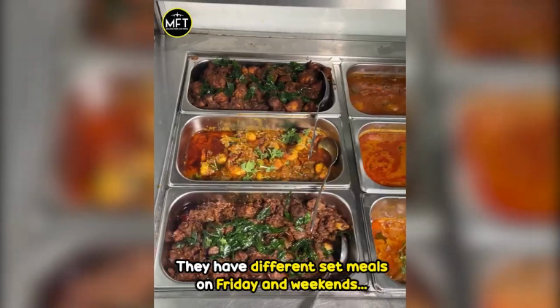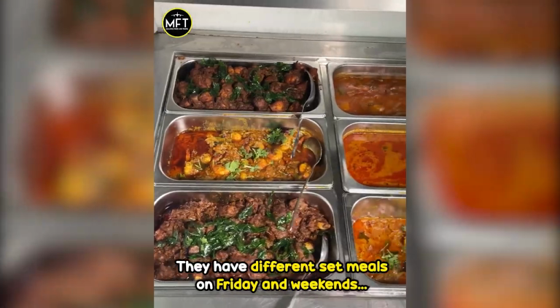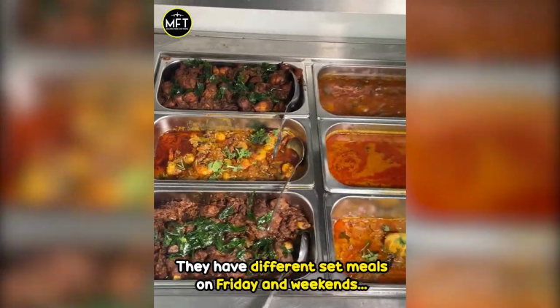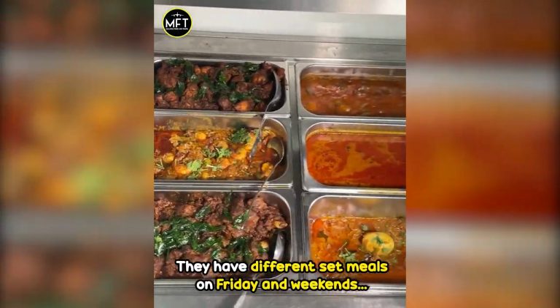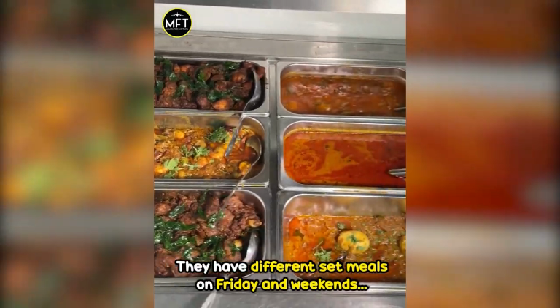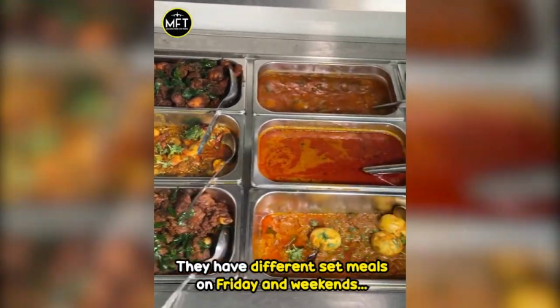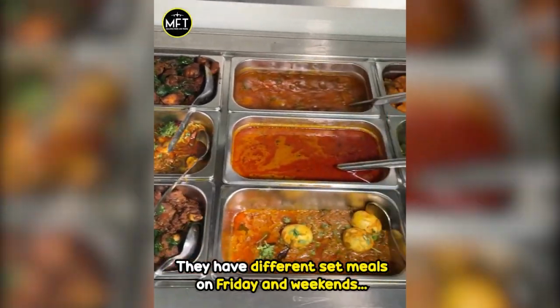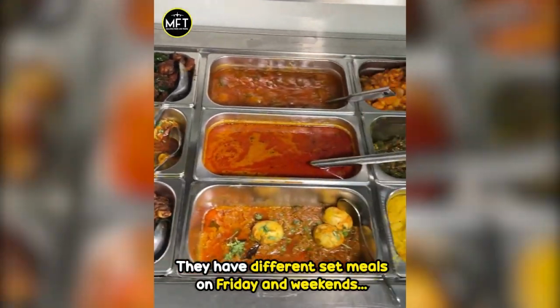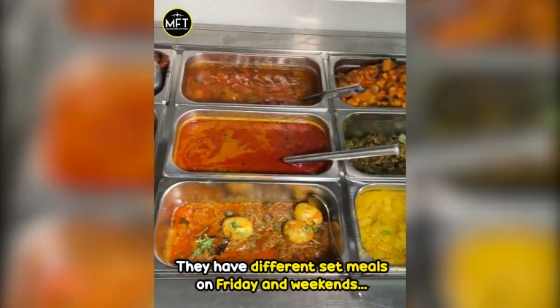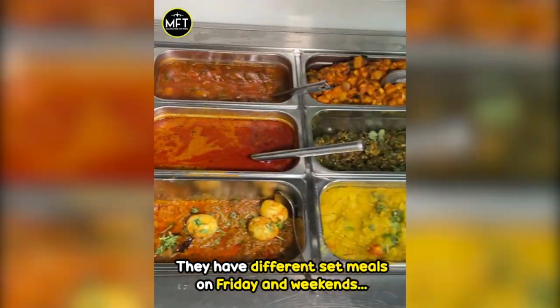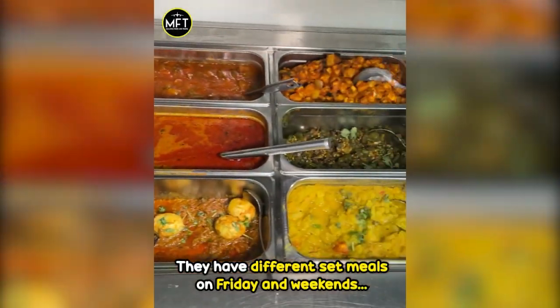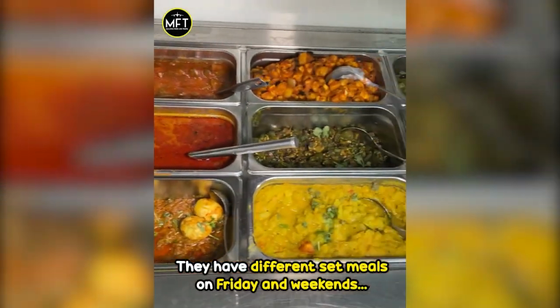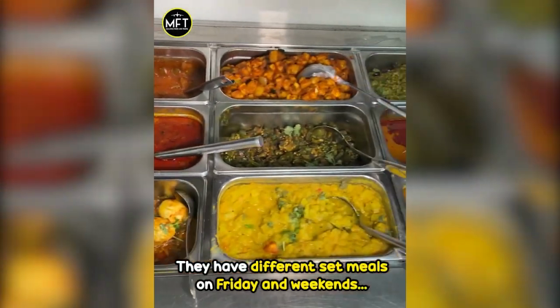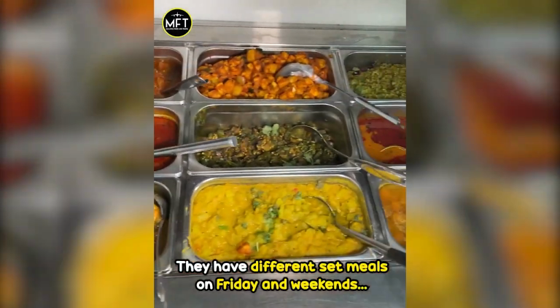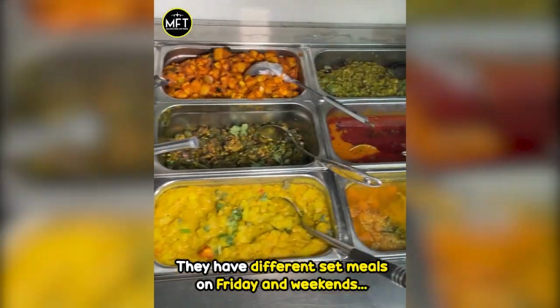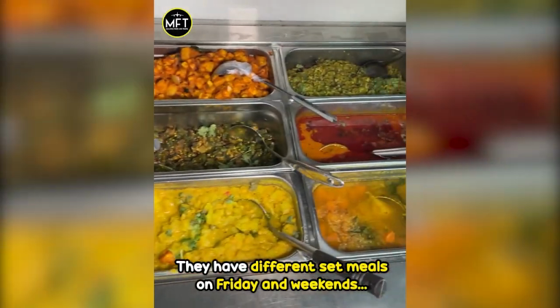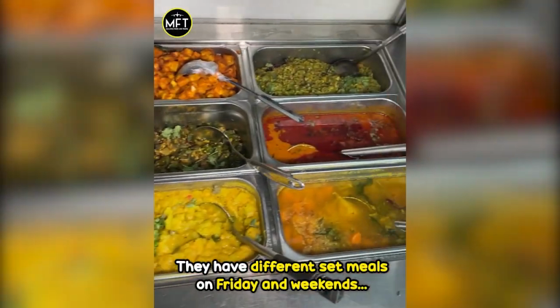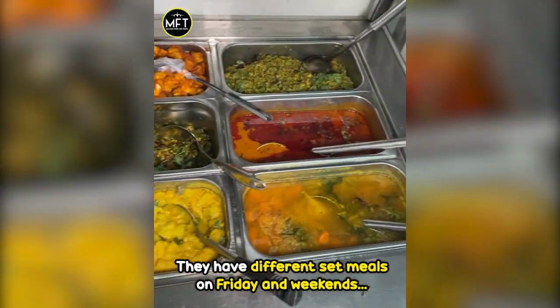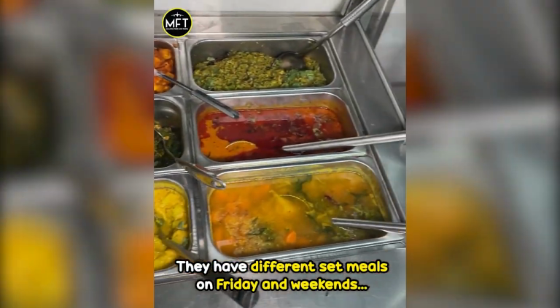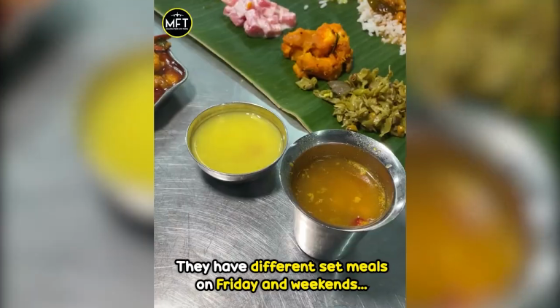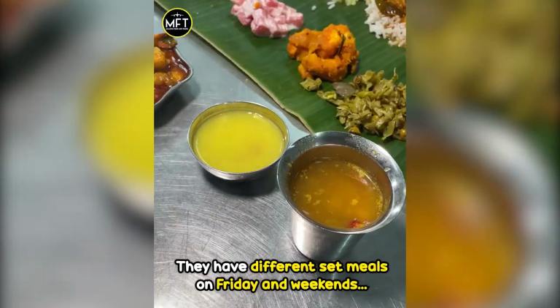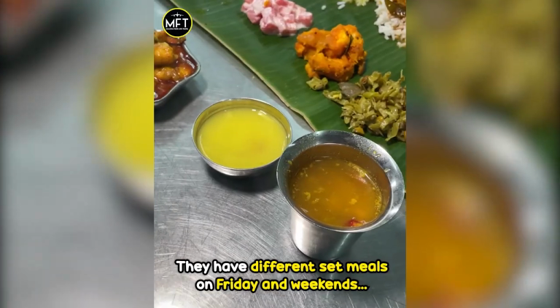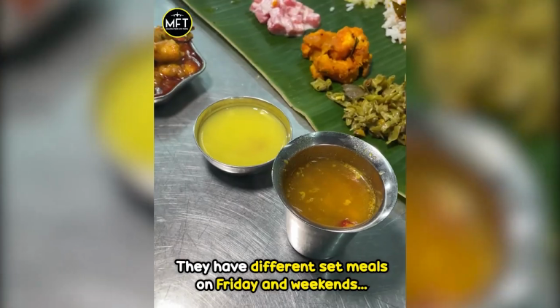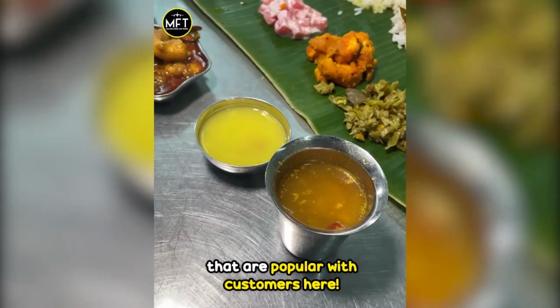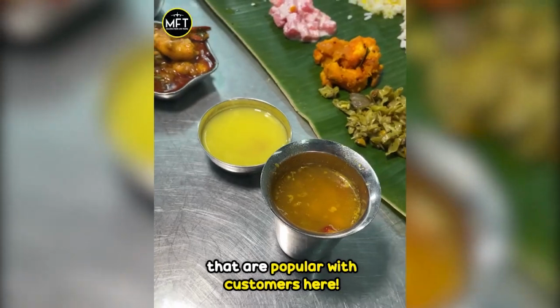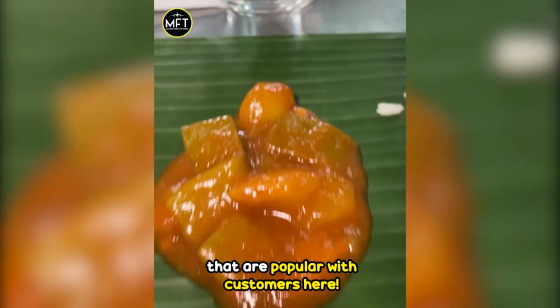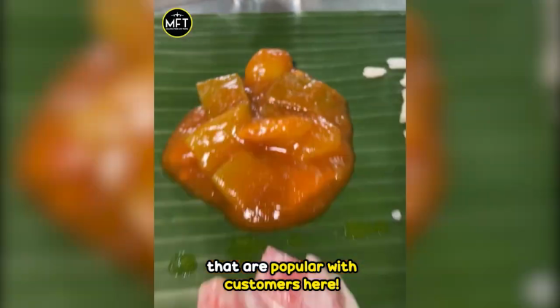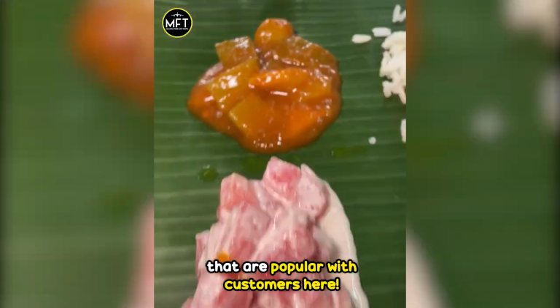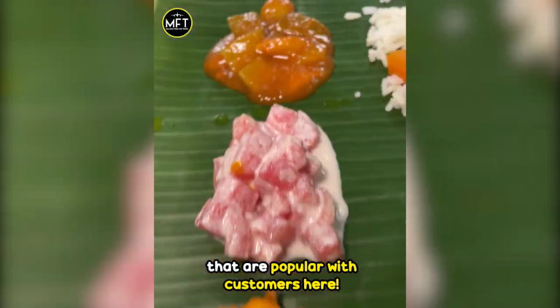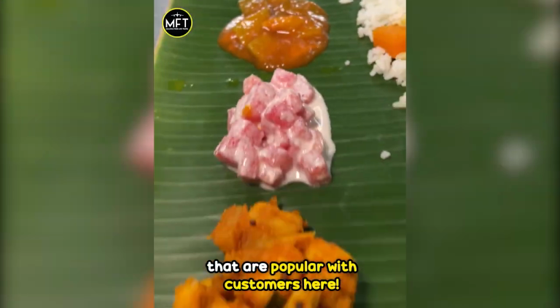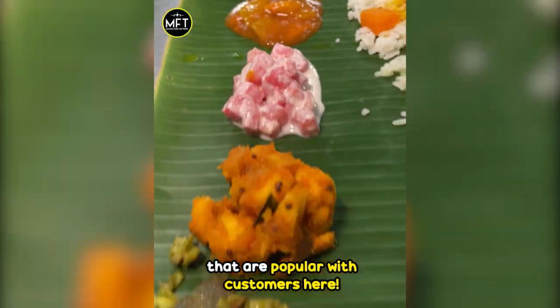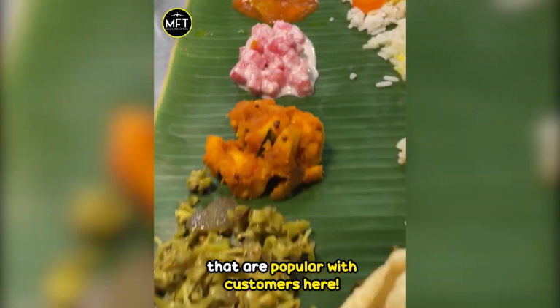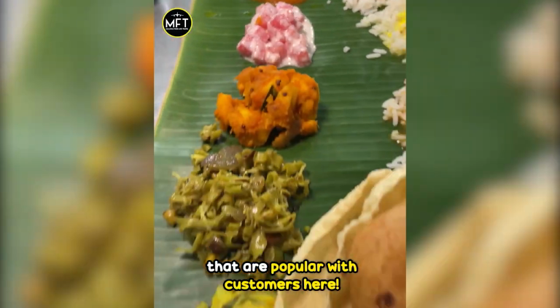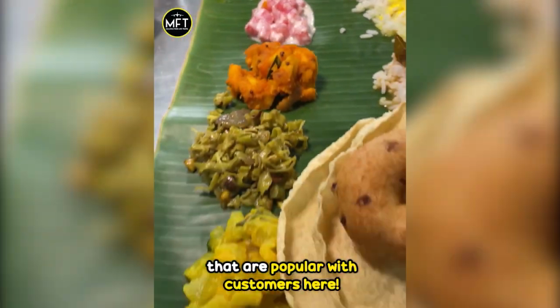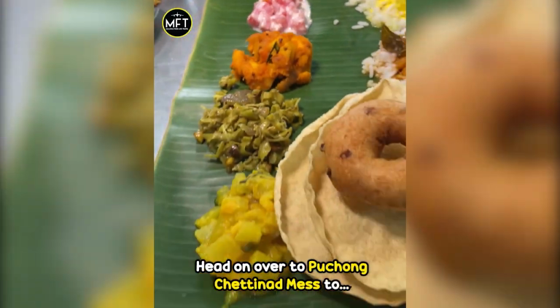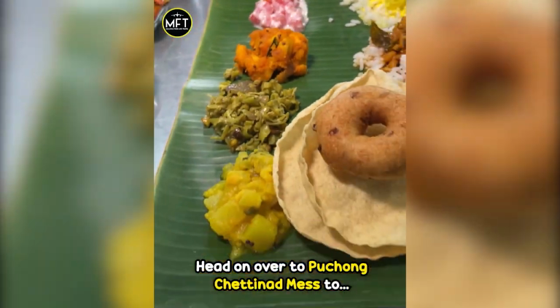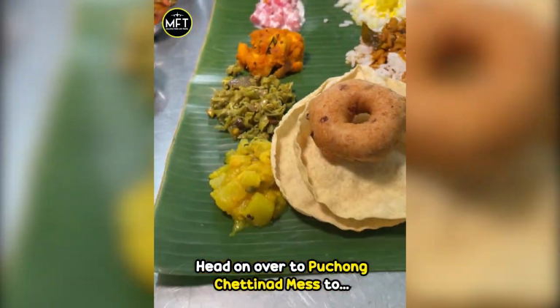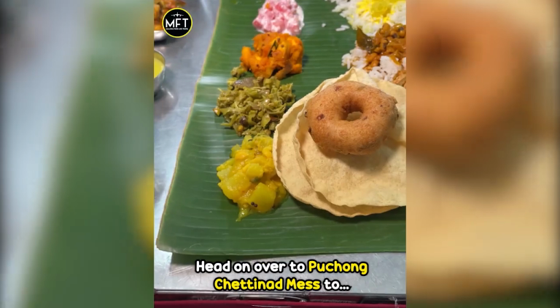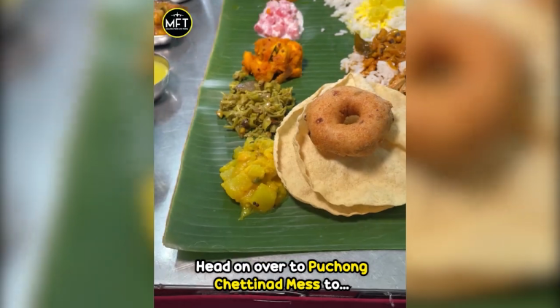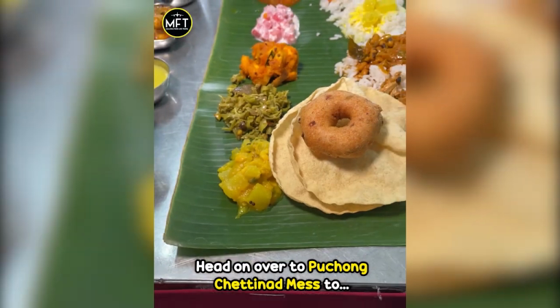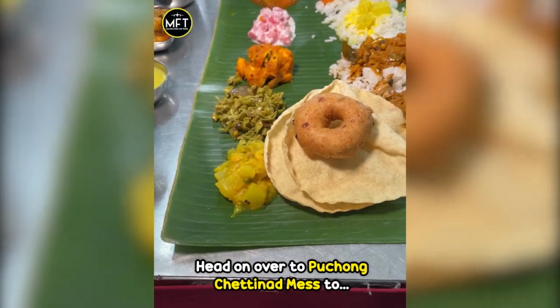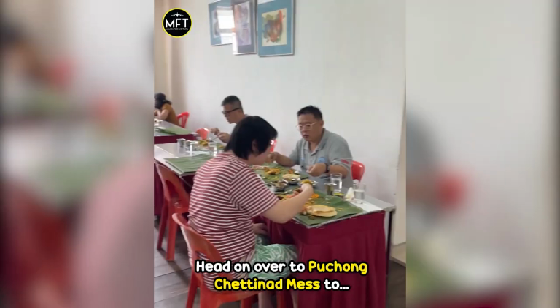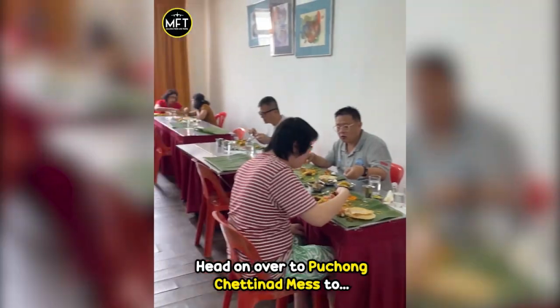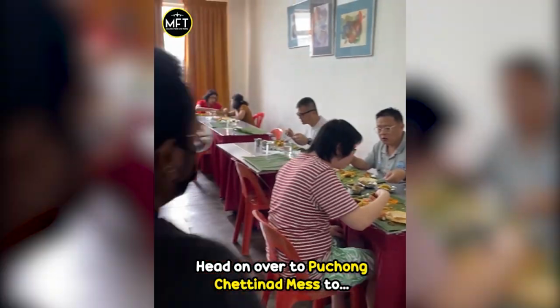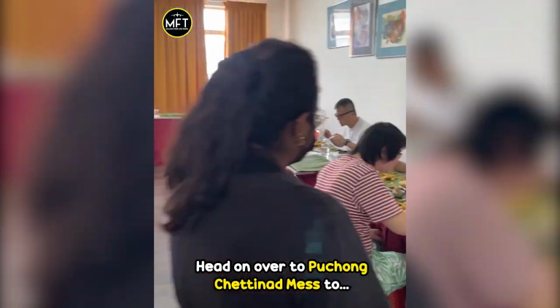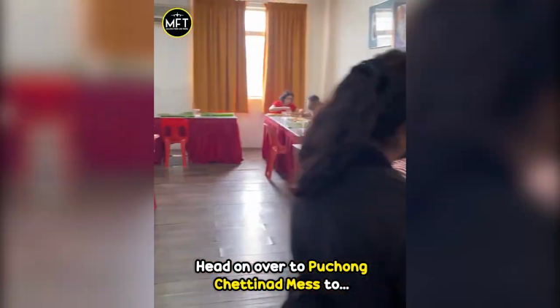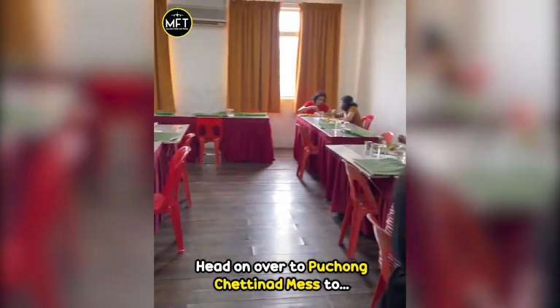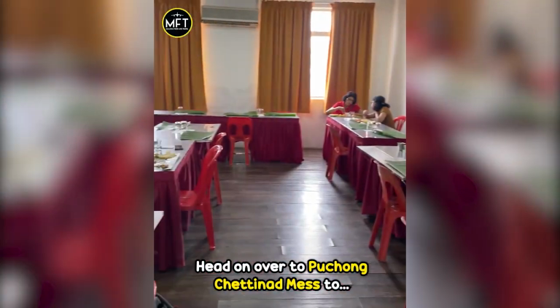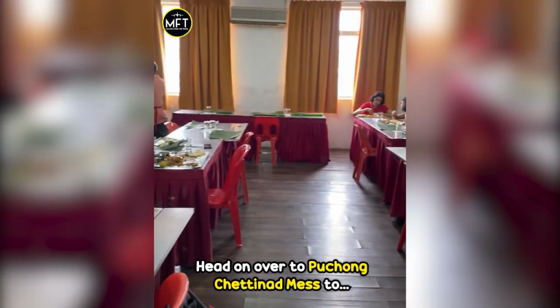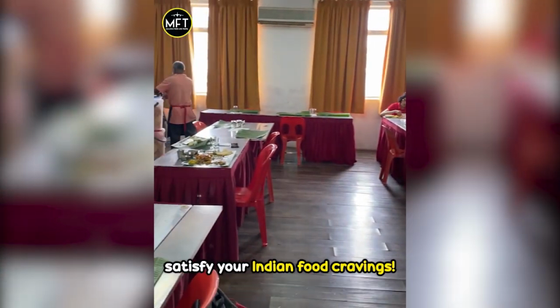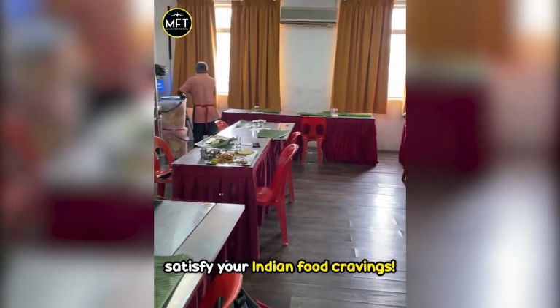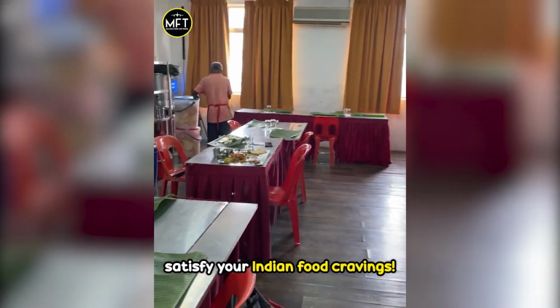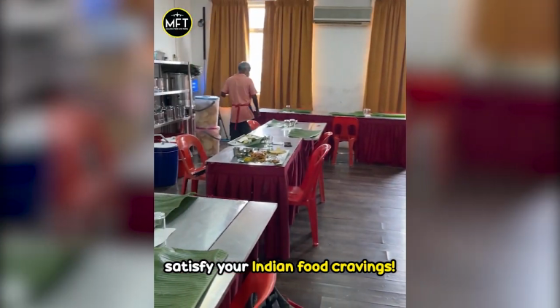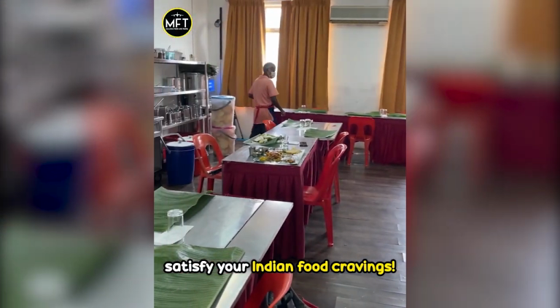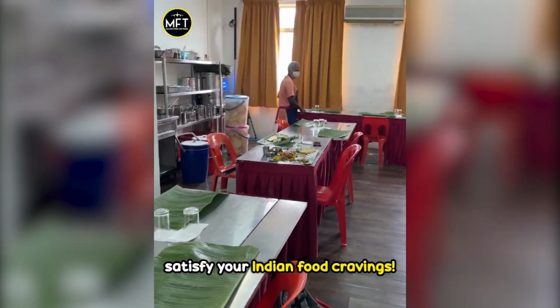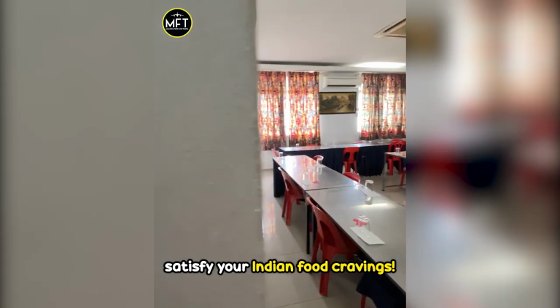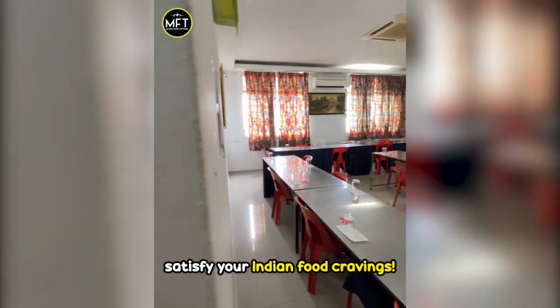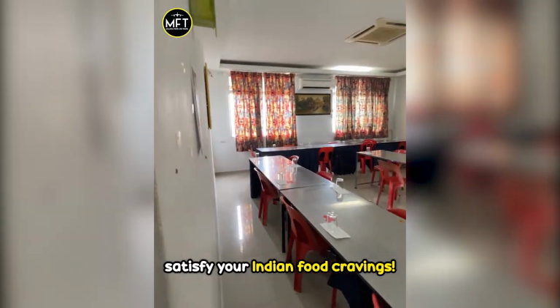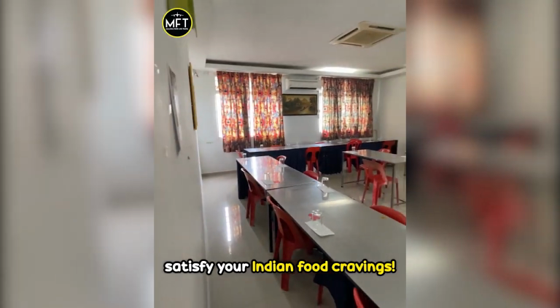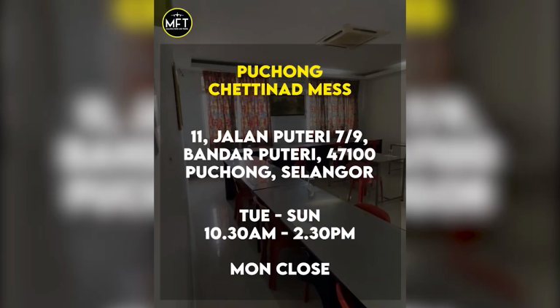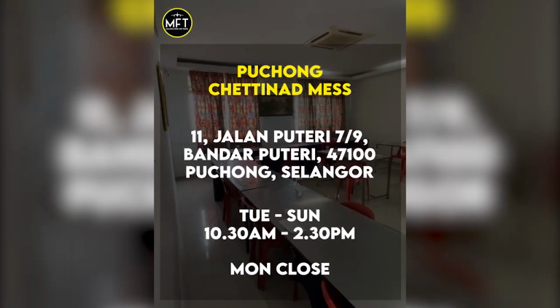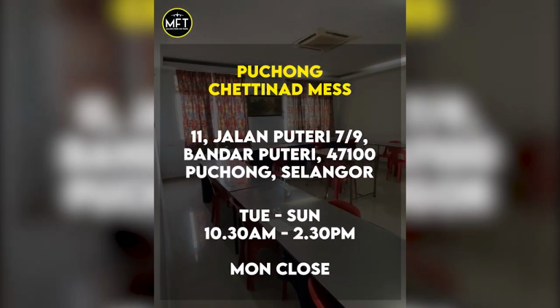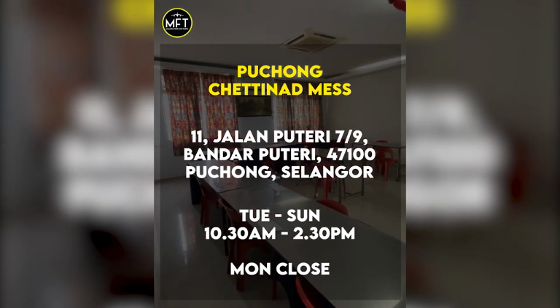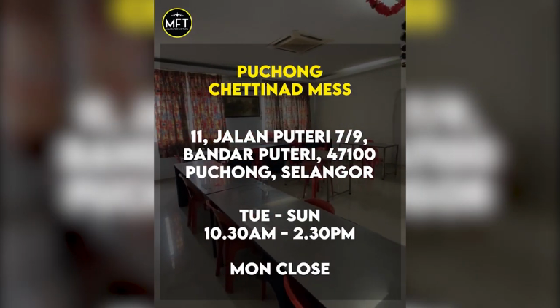They have different set meals on Friday and weekends that are popular with customers here. Head on over to Puchong Chaitanat Mass to satisfy your Indian food cravings.